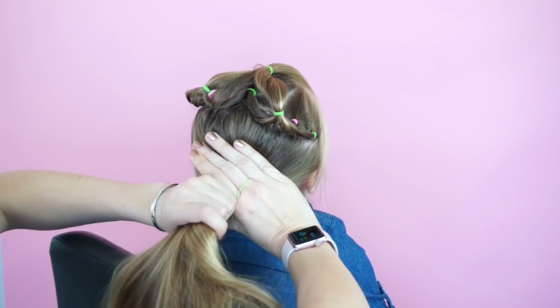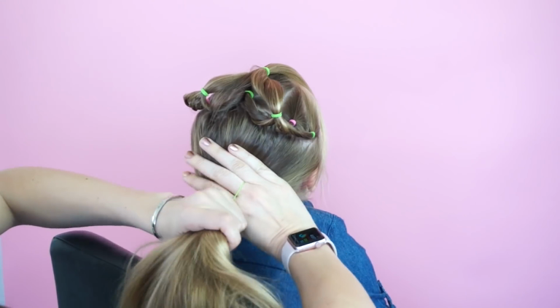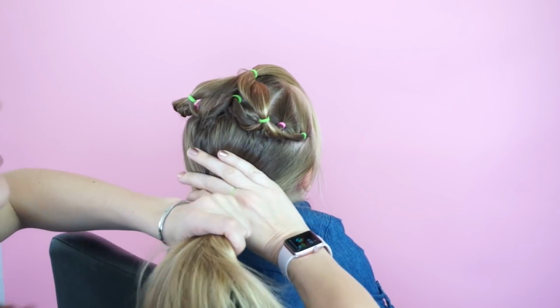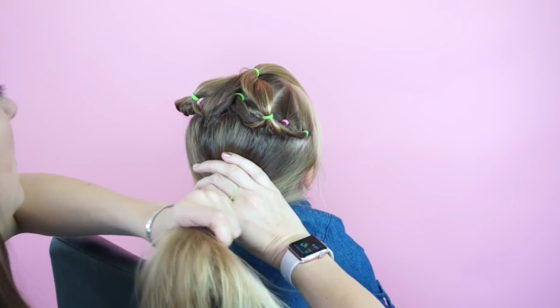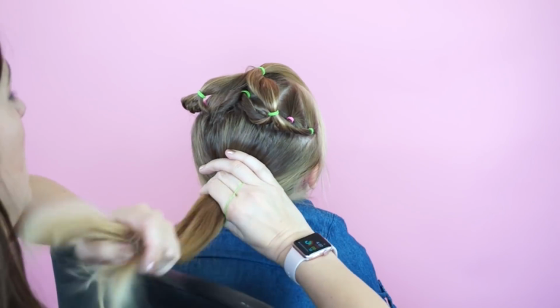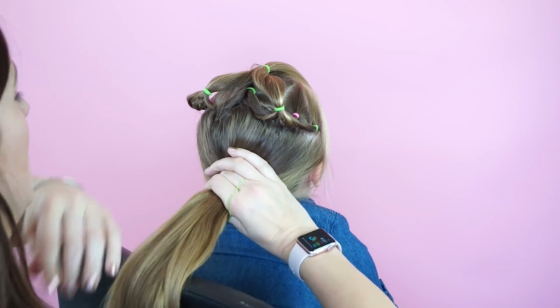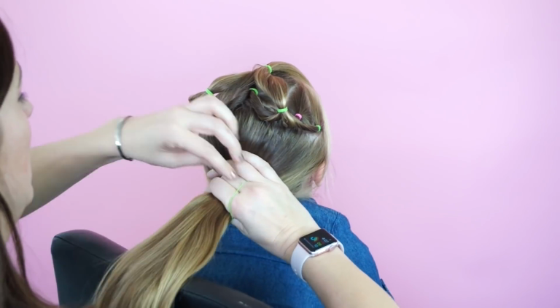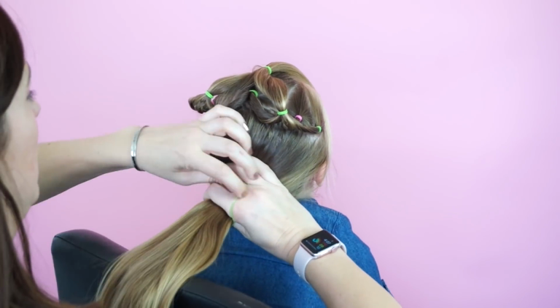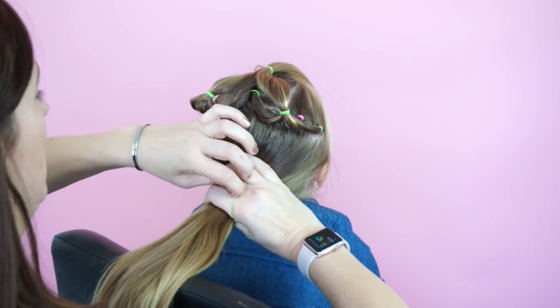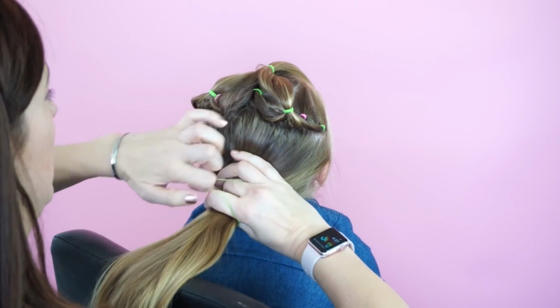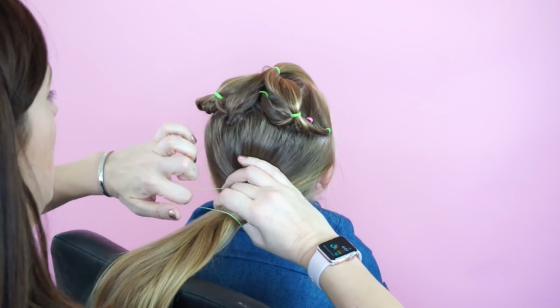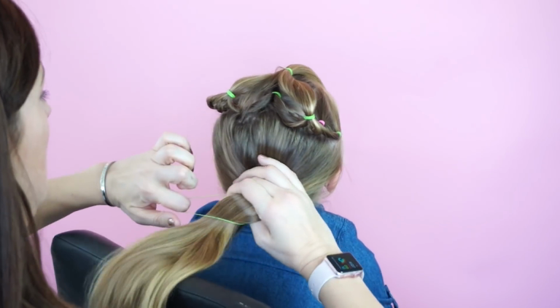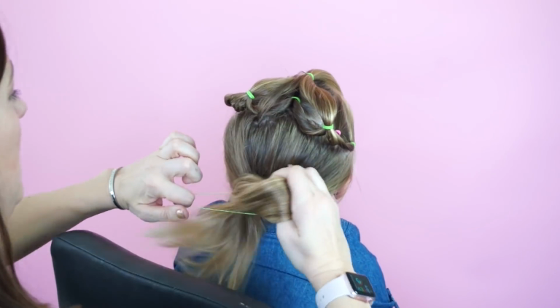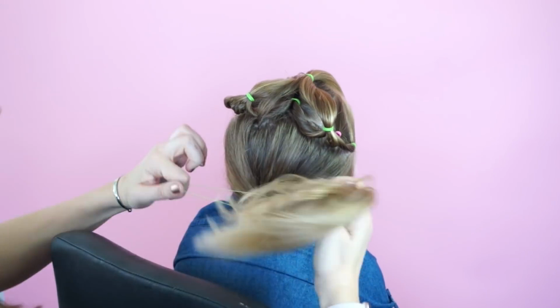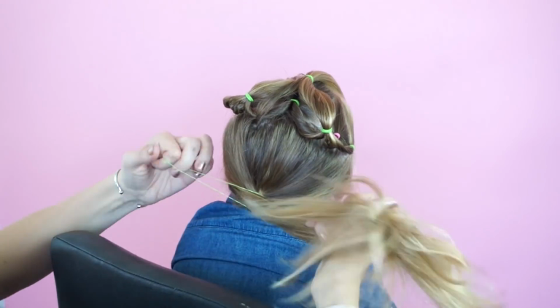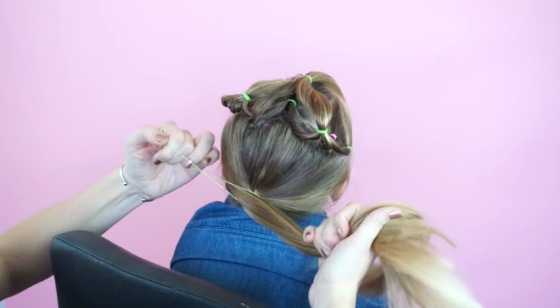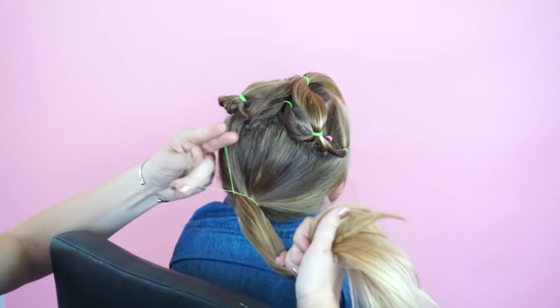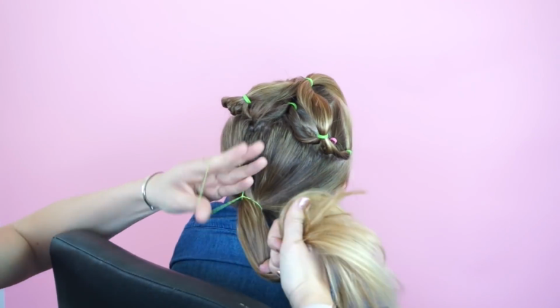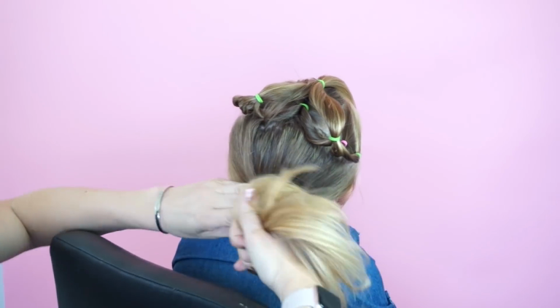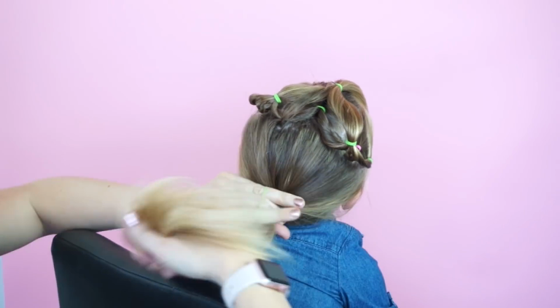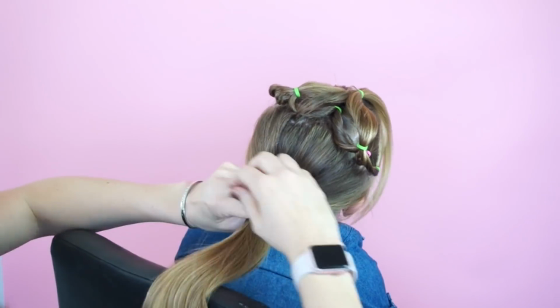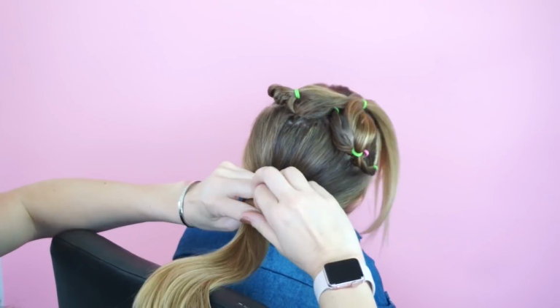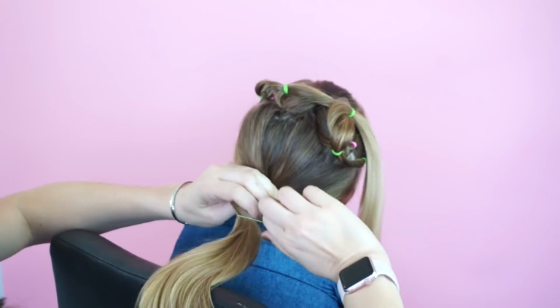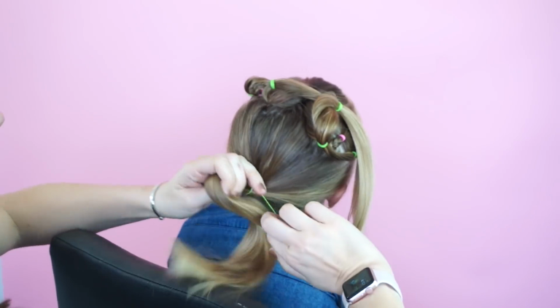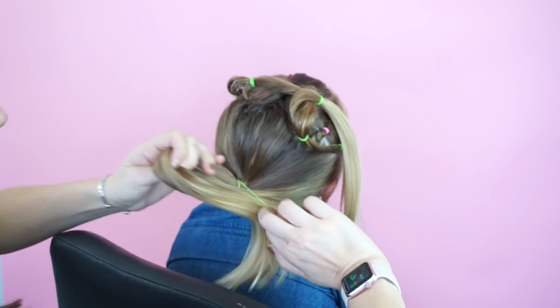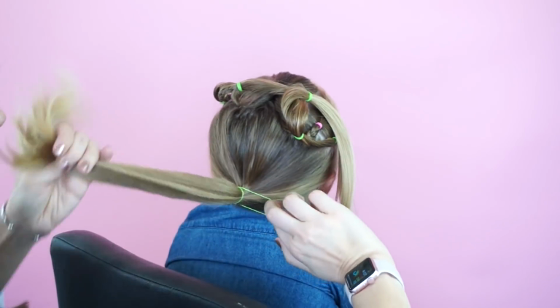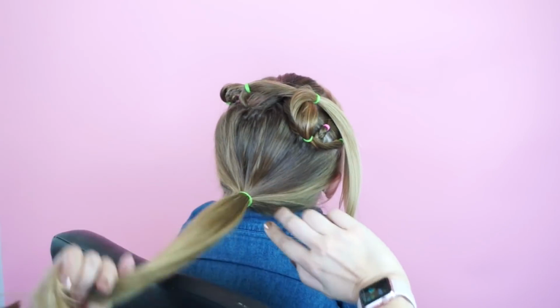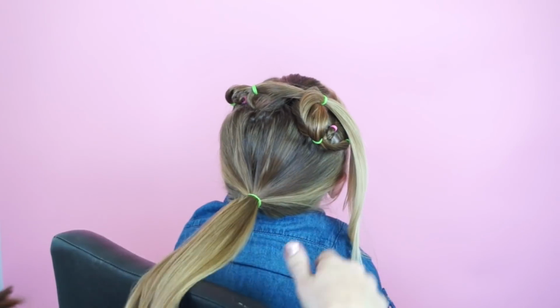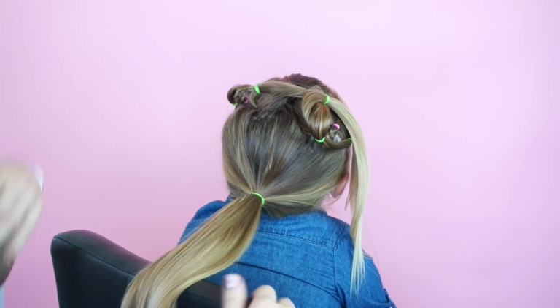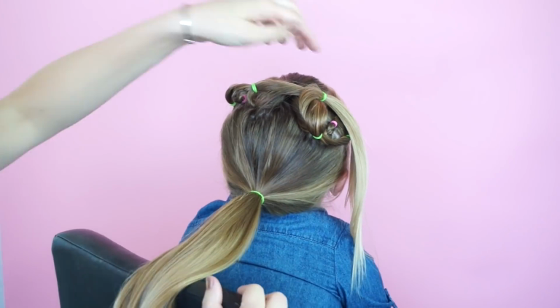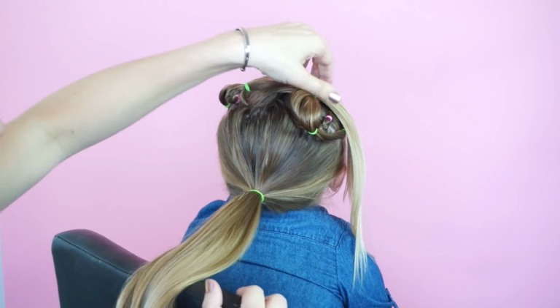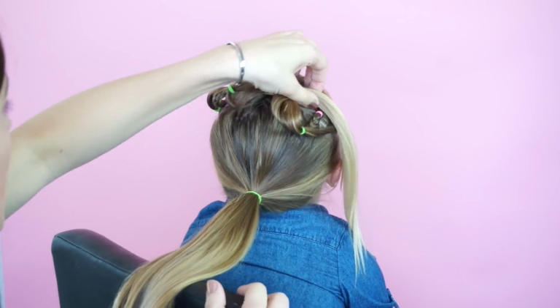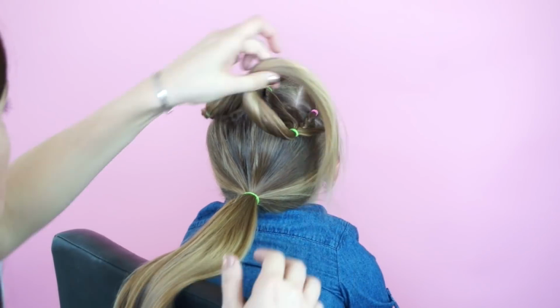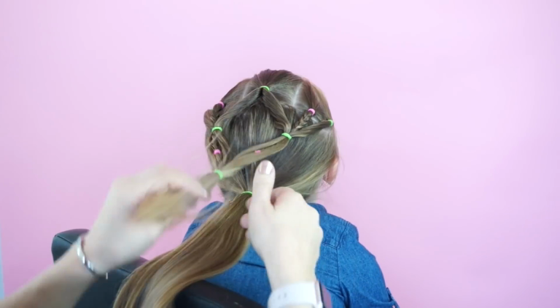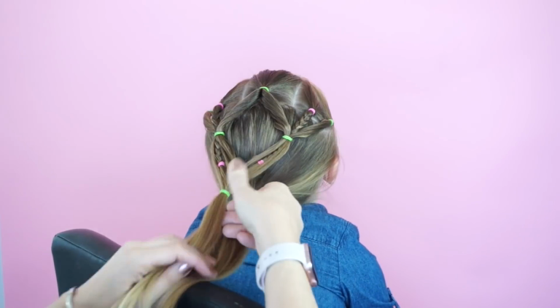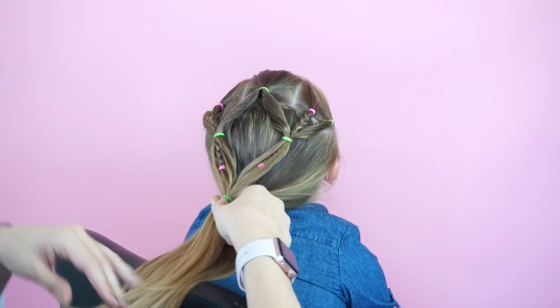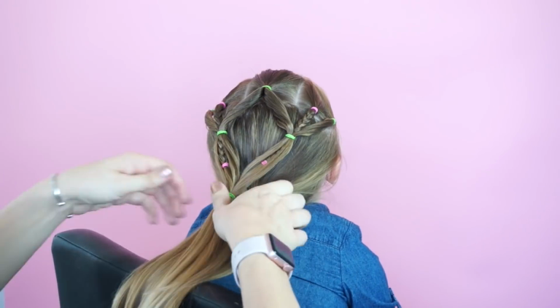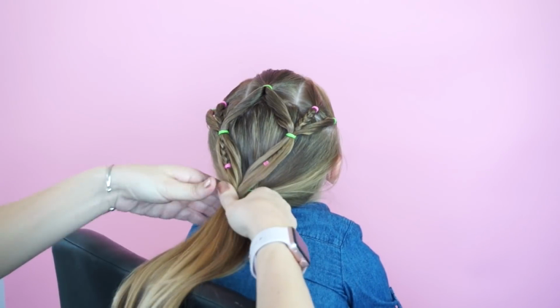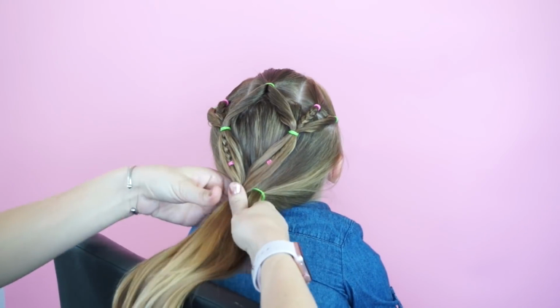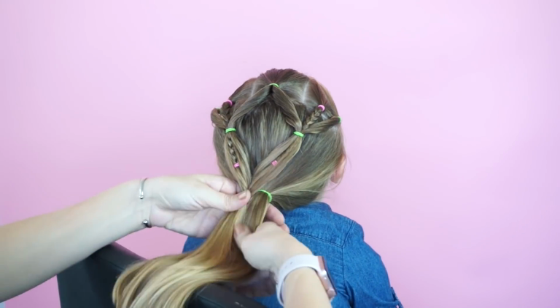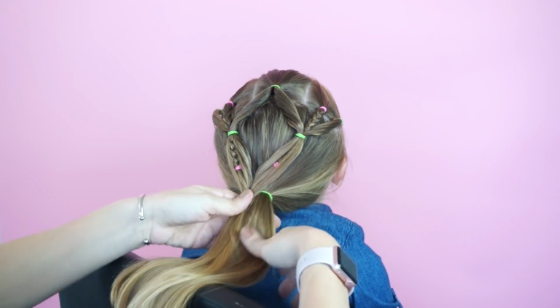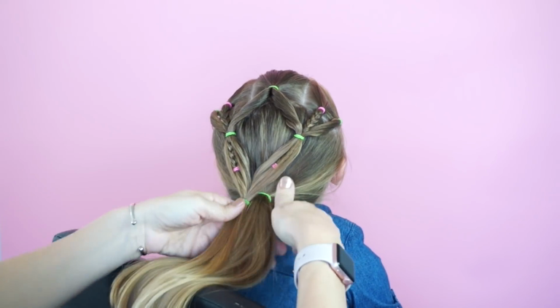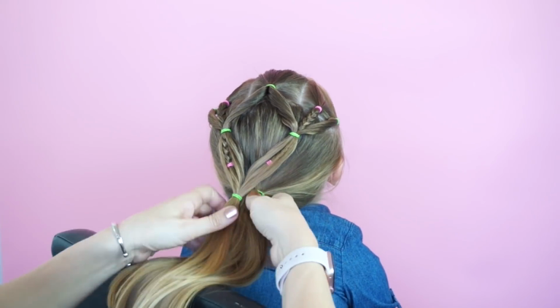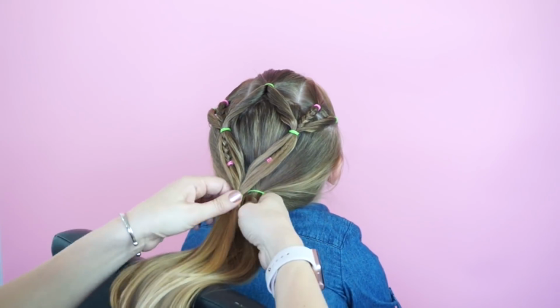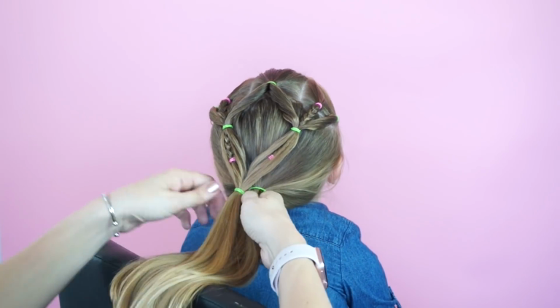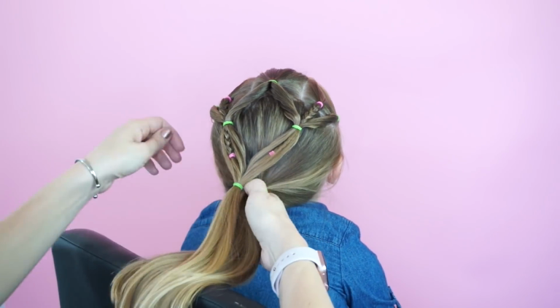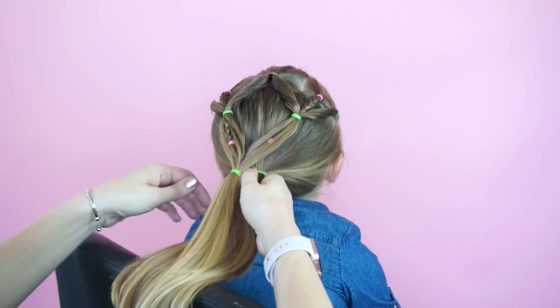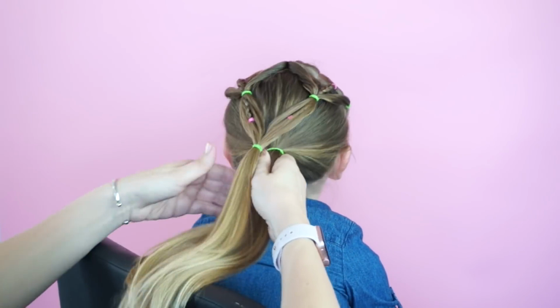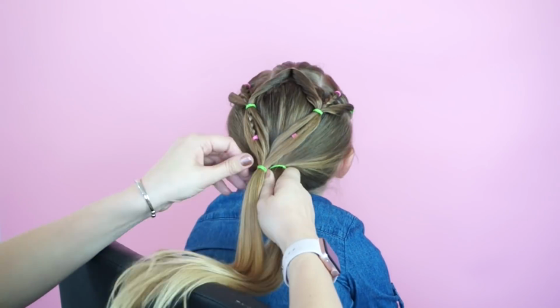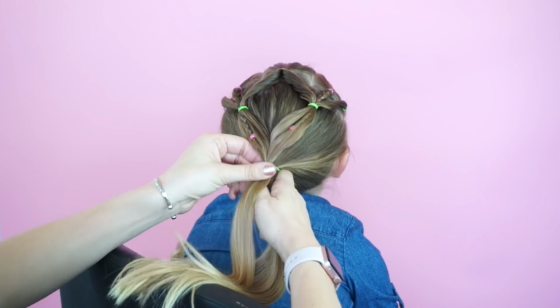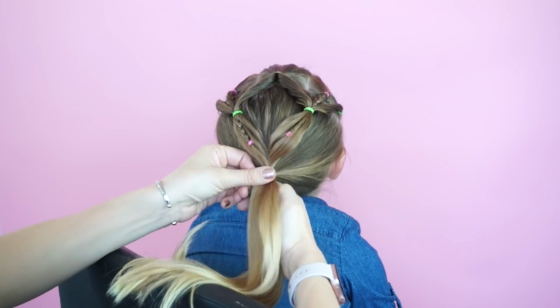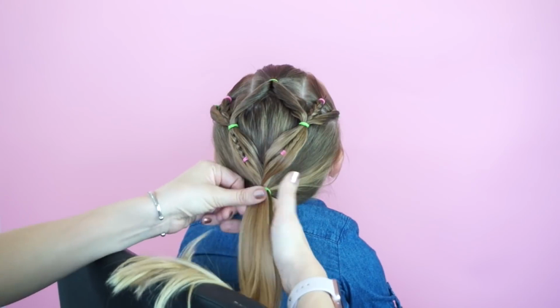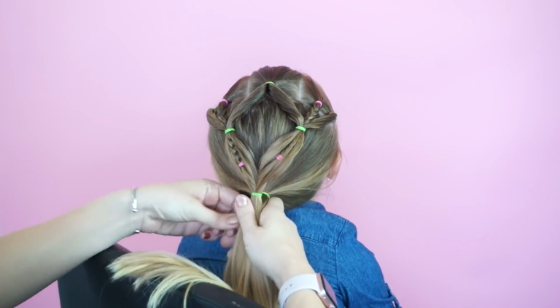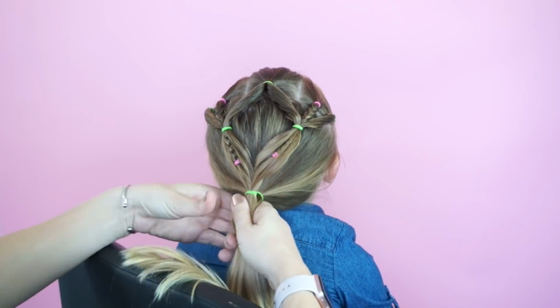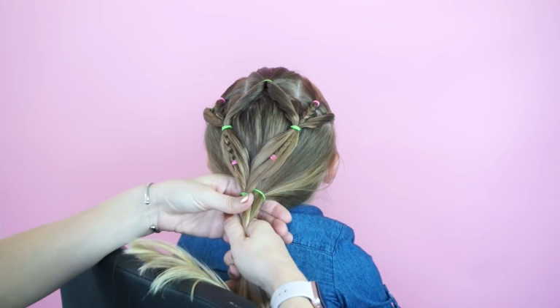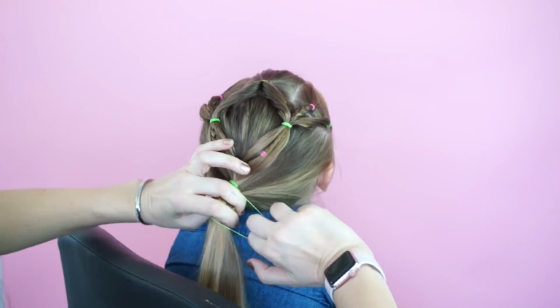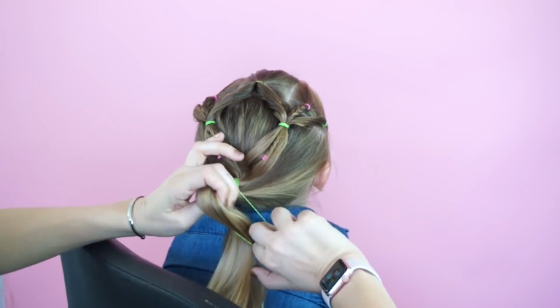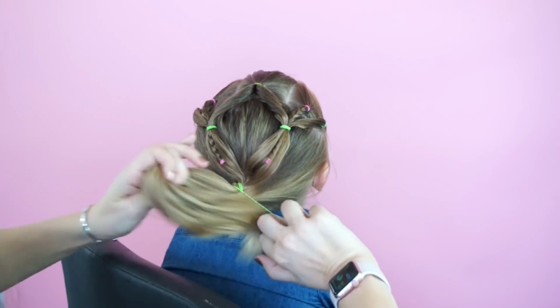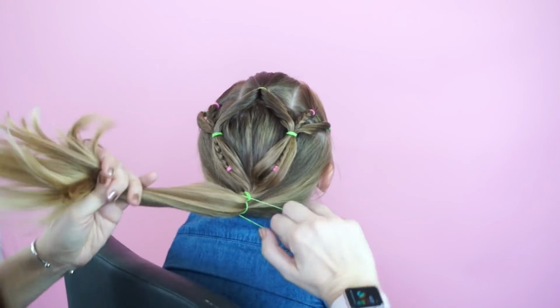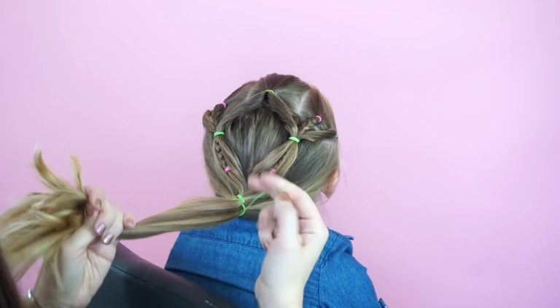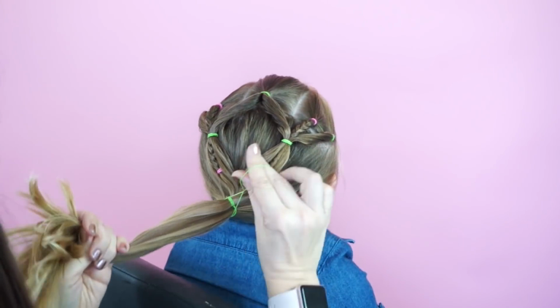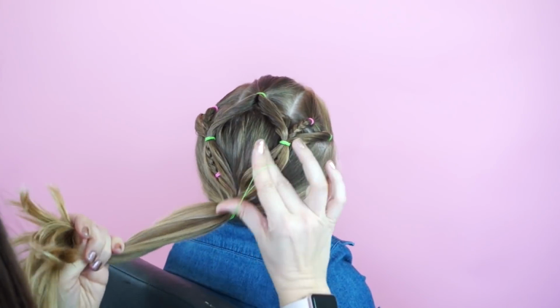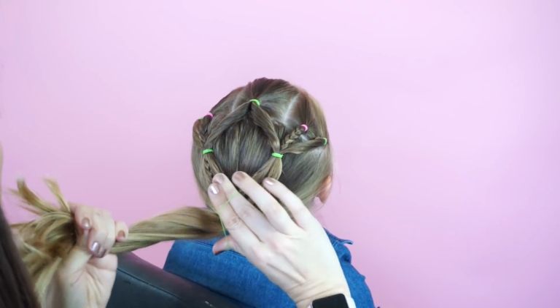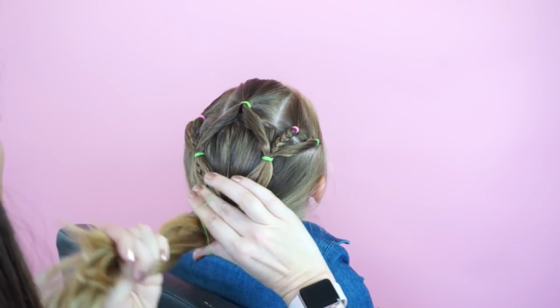This last option is simply adding a ponytail at the bottom if you need the hair all up and don't want it half up for the day.